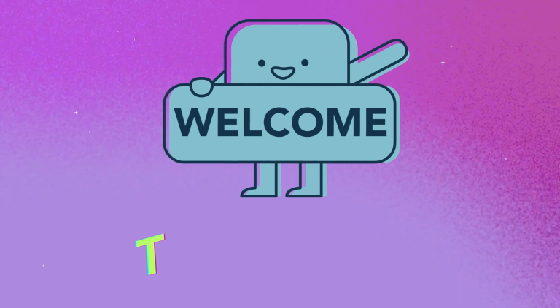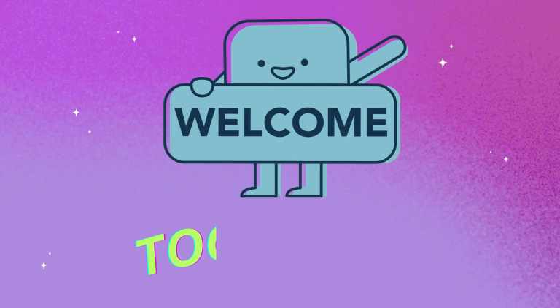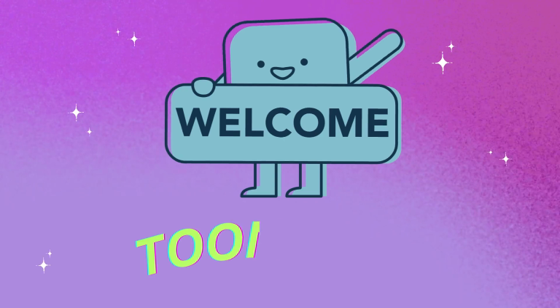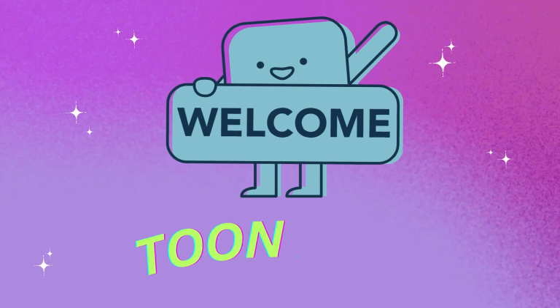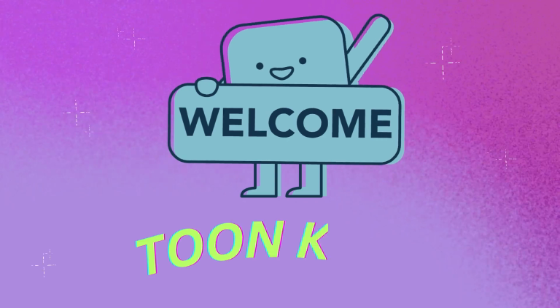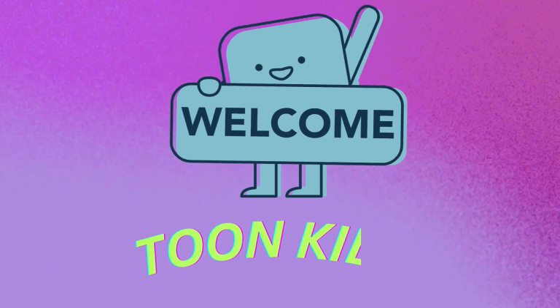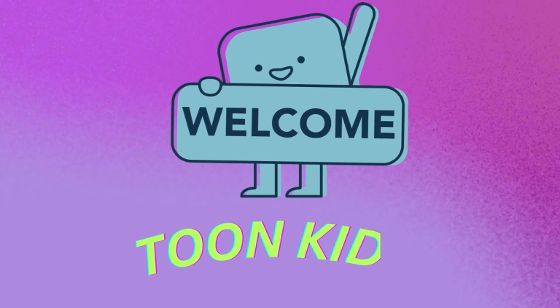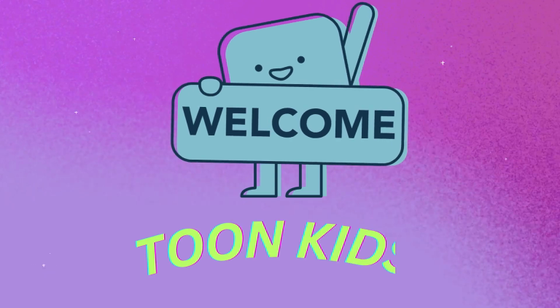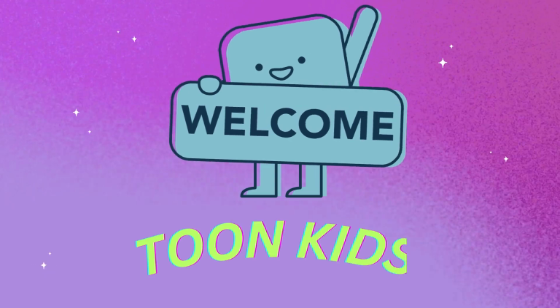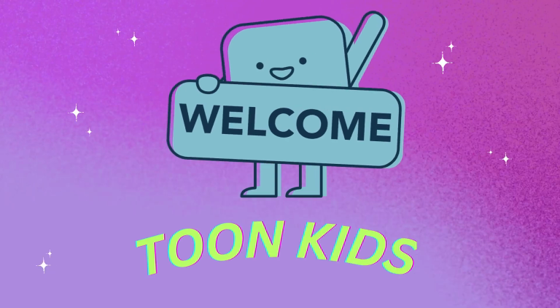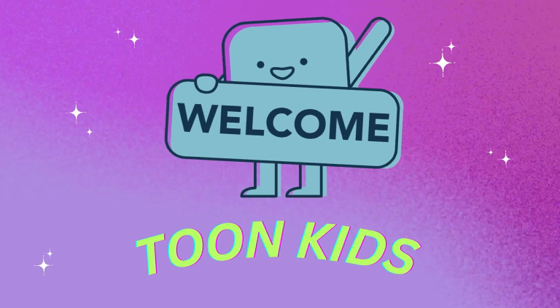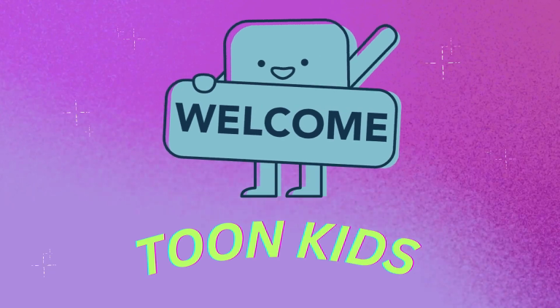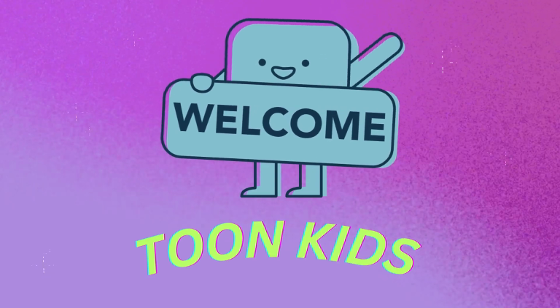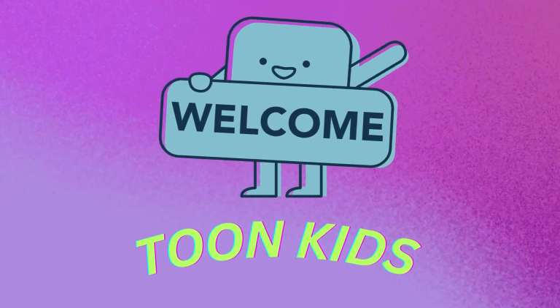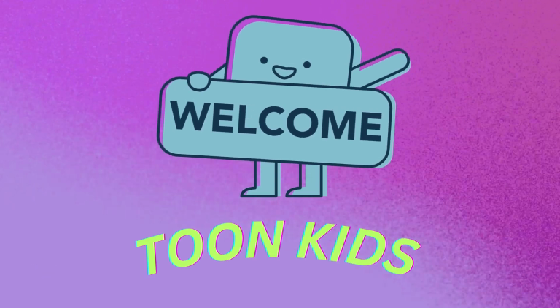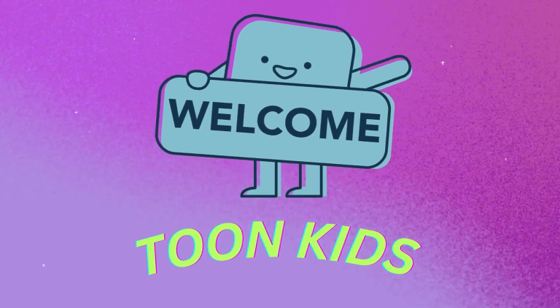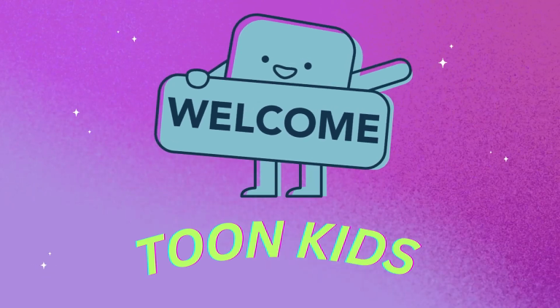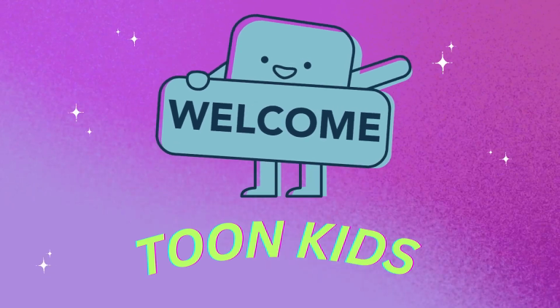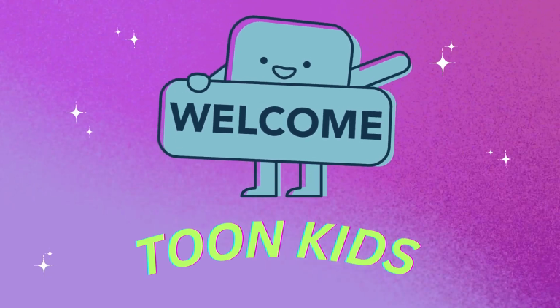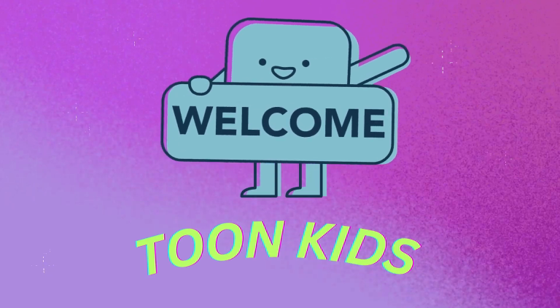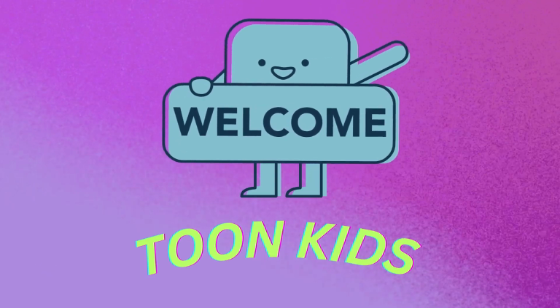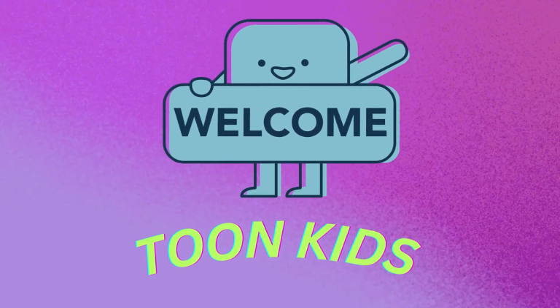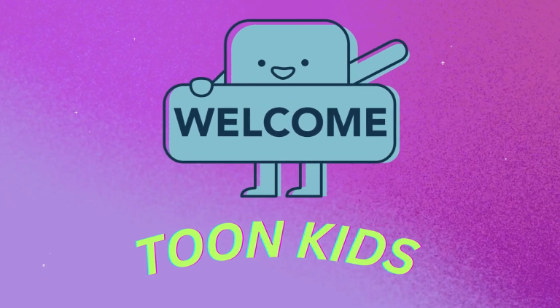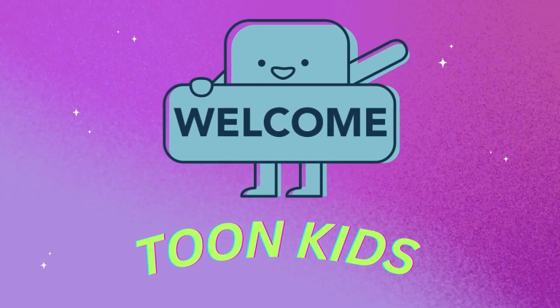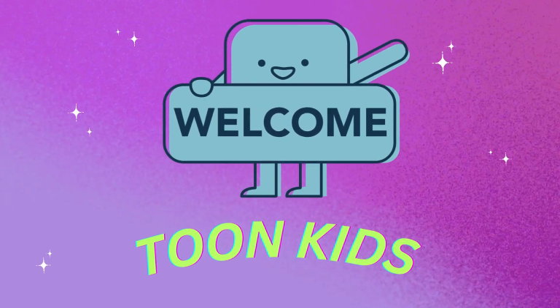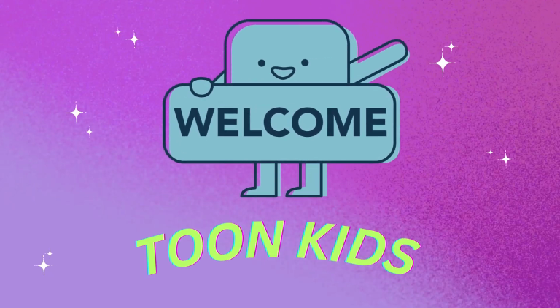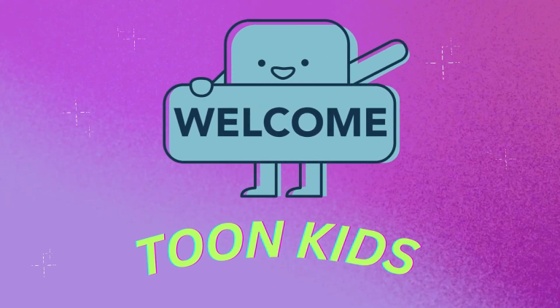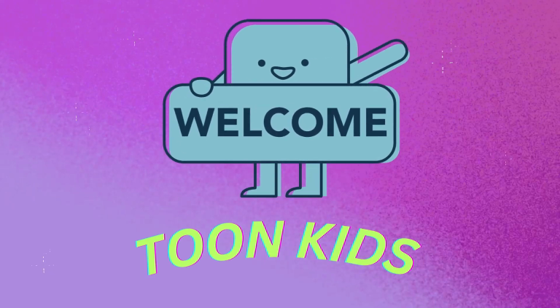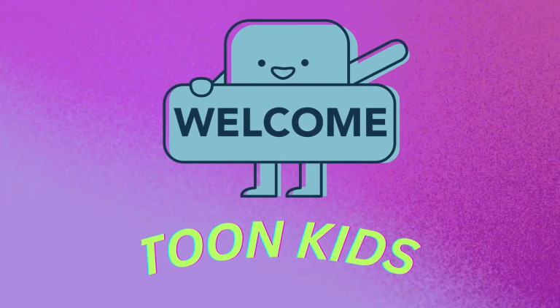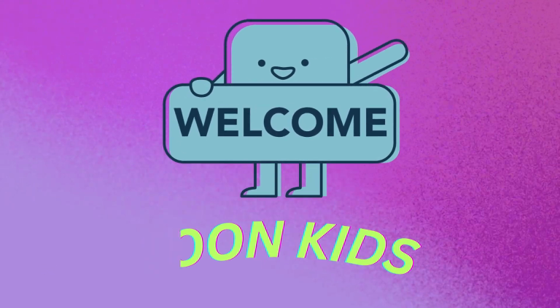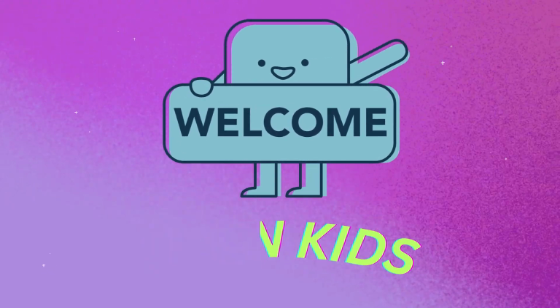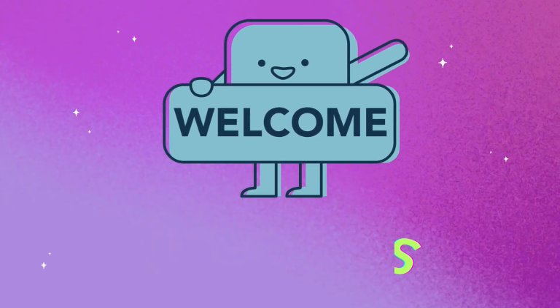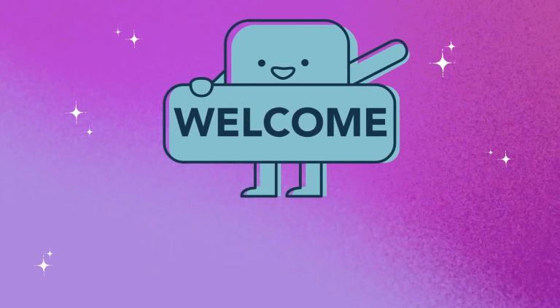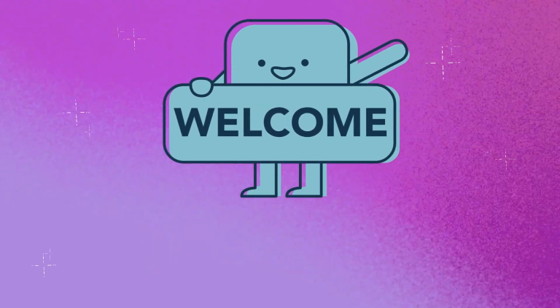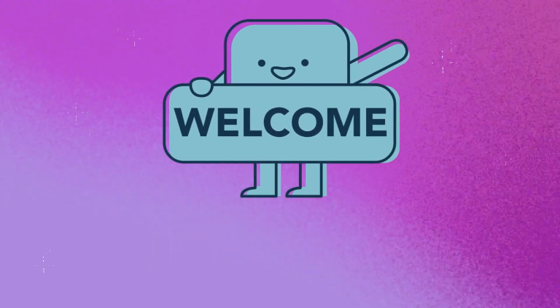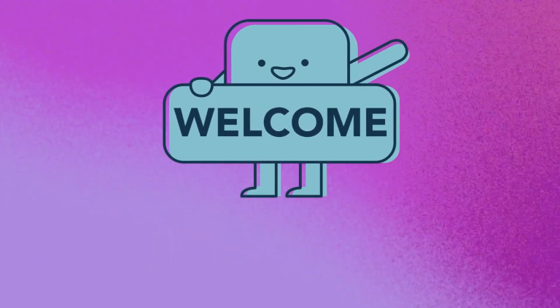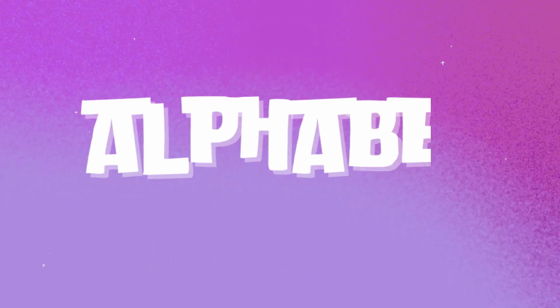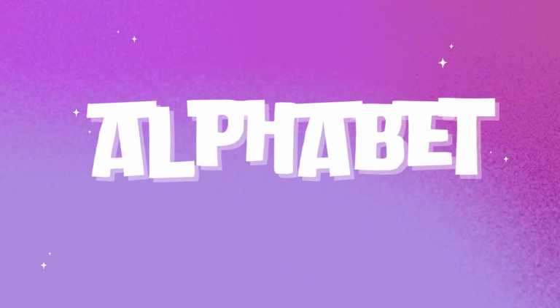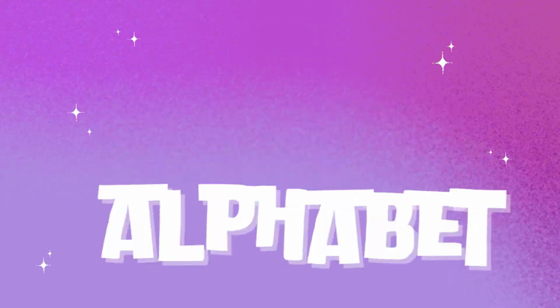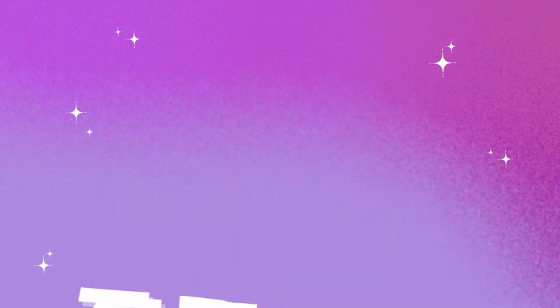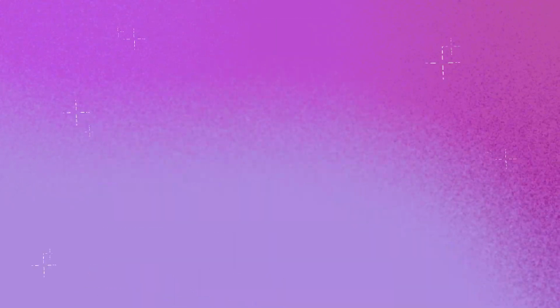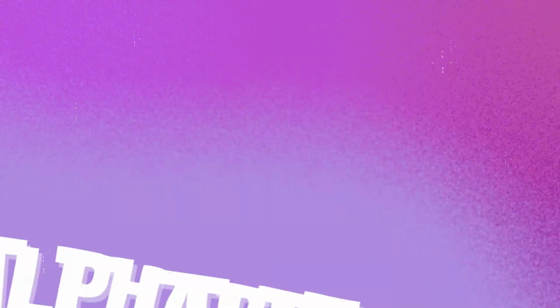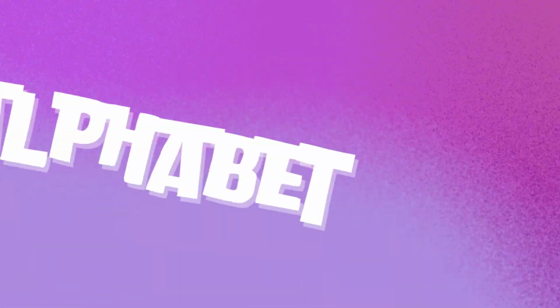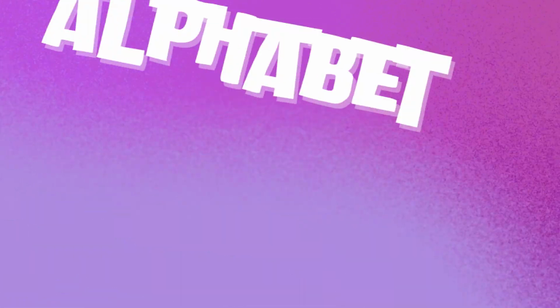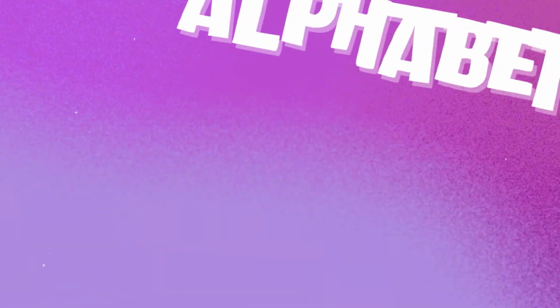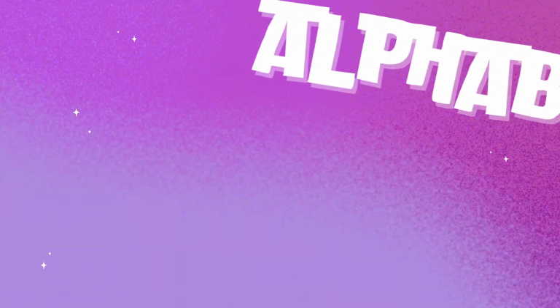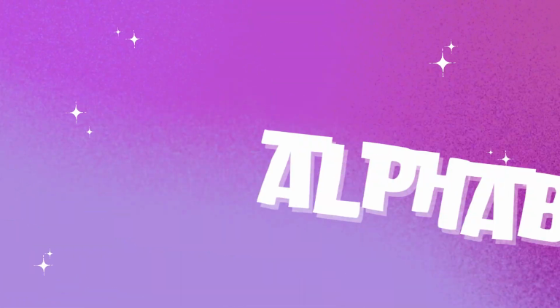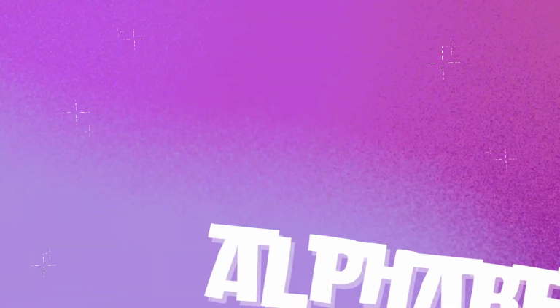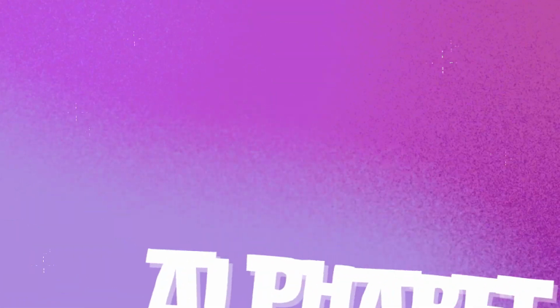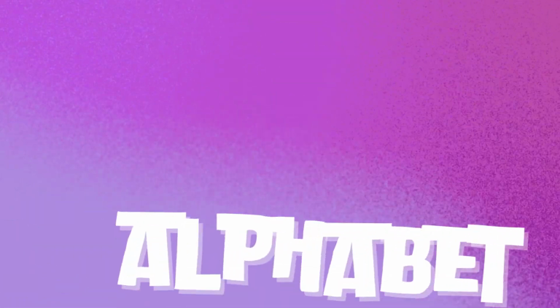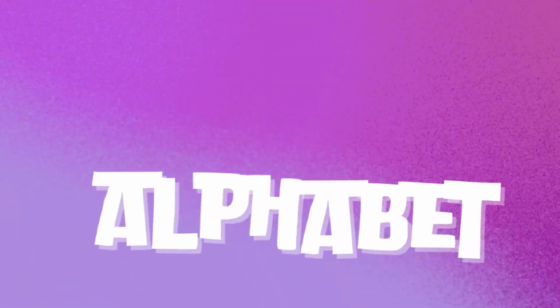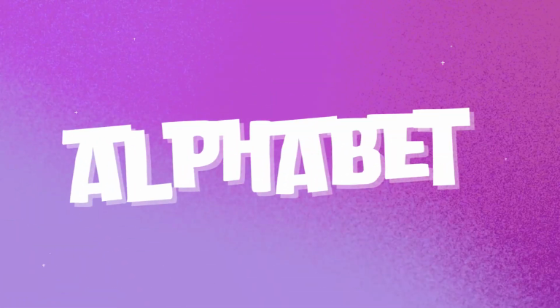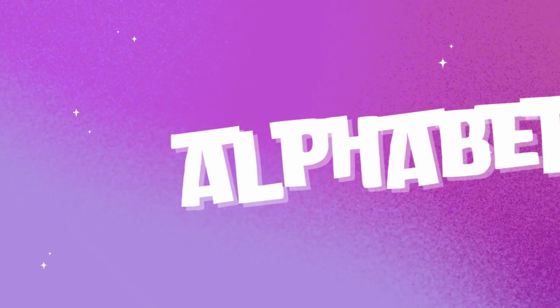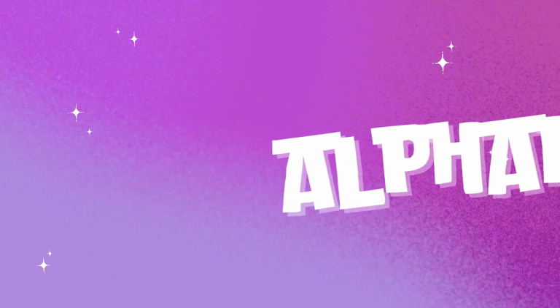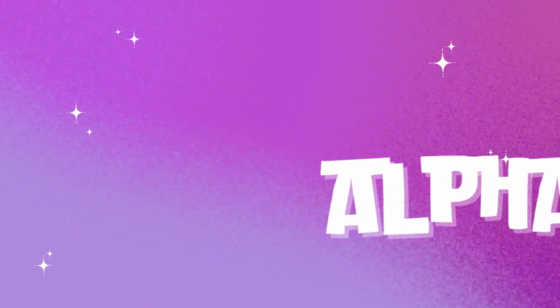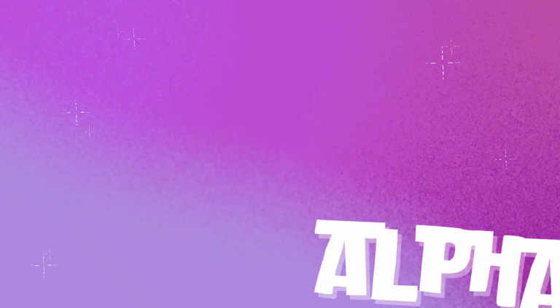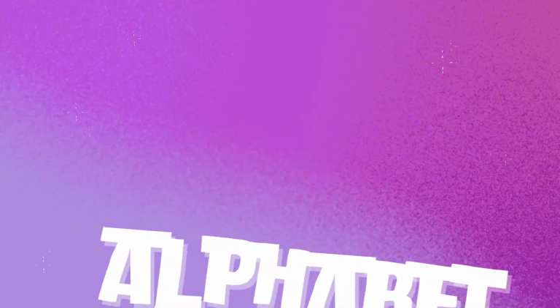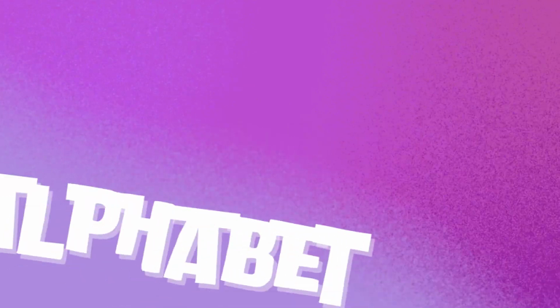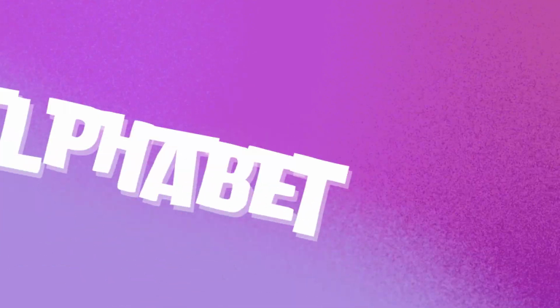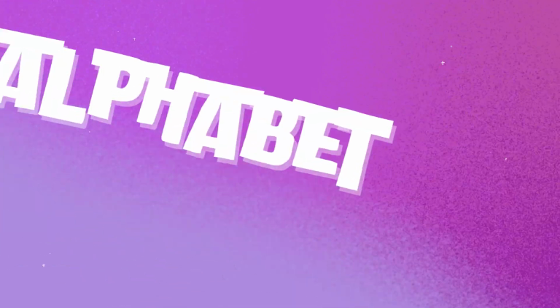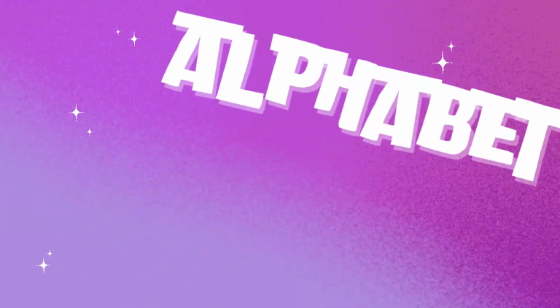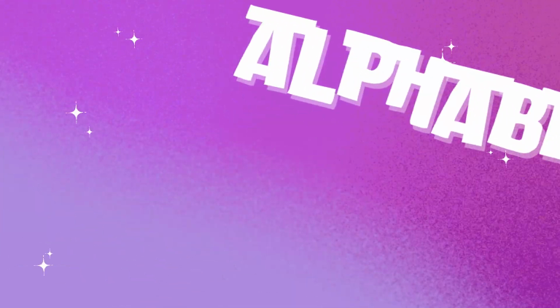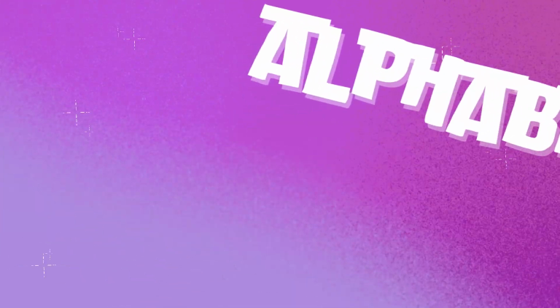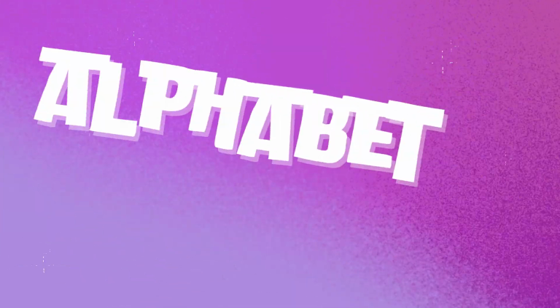Hello kids! Welcome again to ToonKid YouTube channel. Today we're gonna learn about the rest of the alphabet.